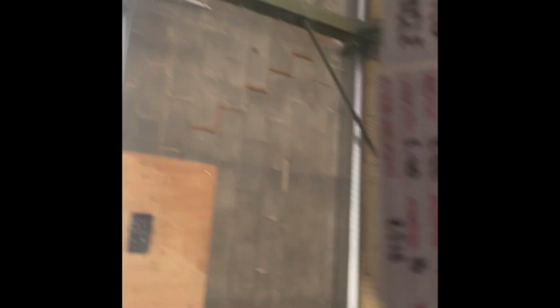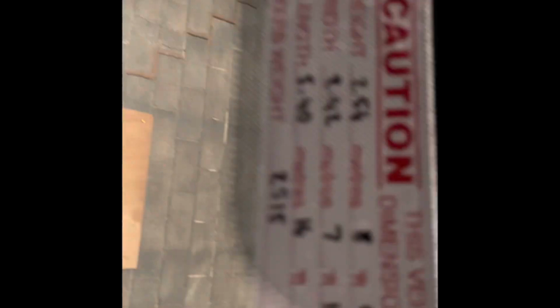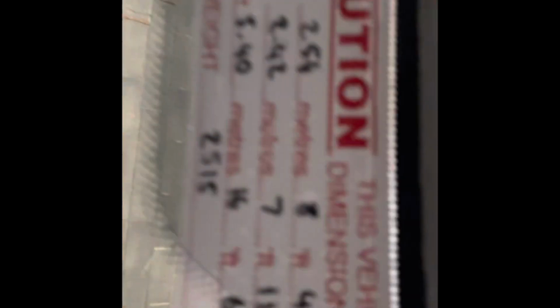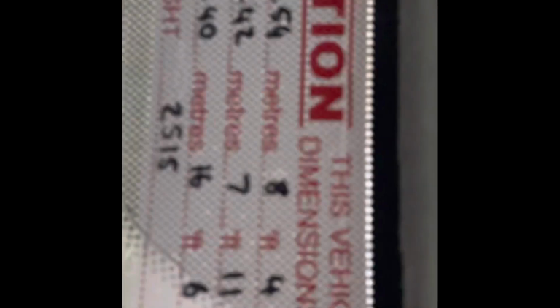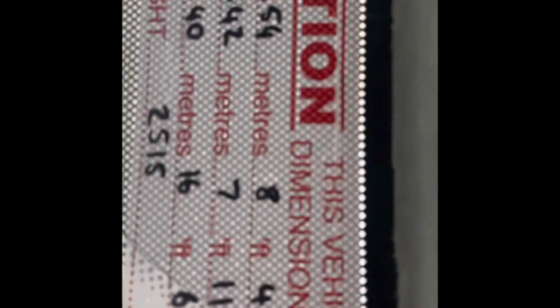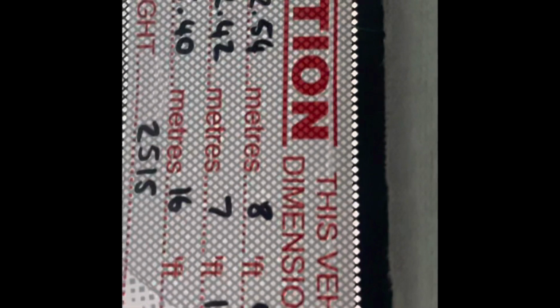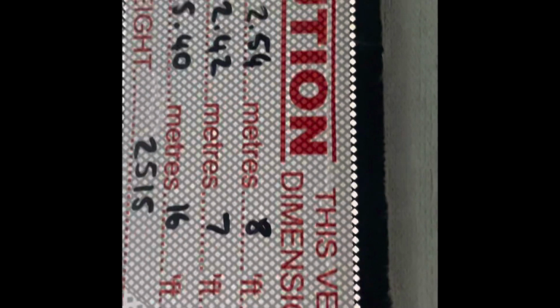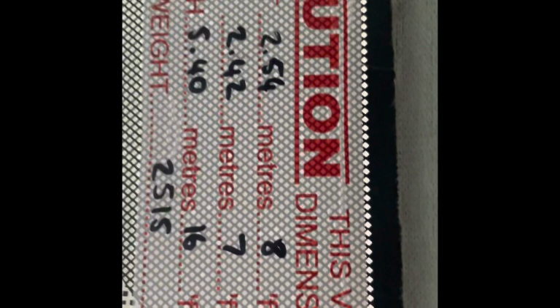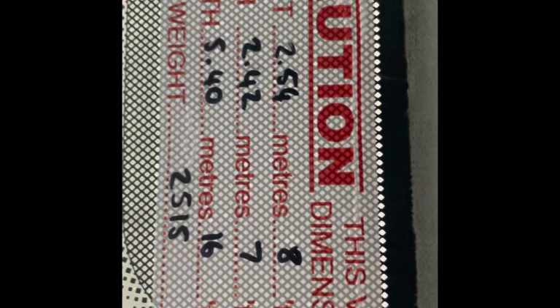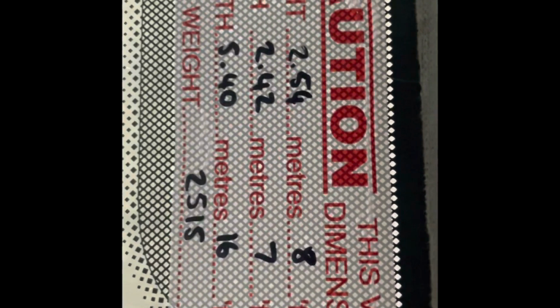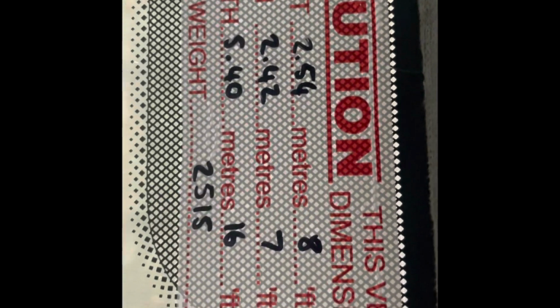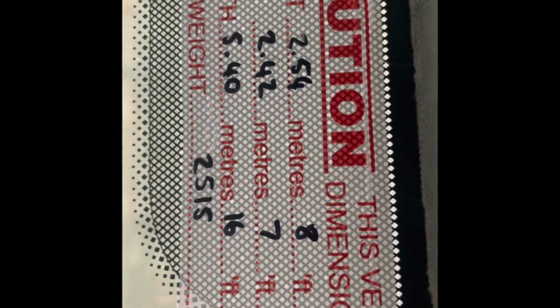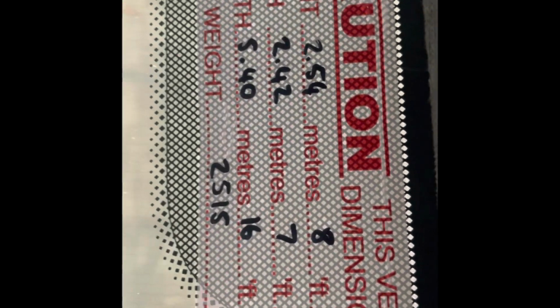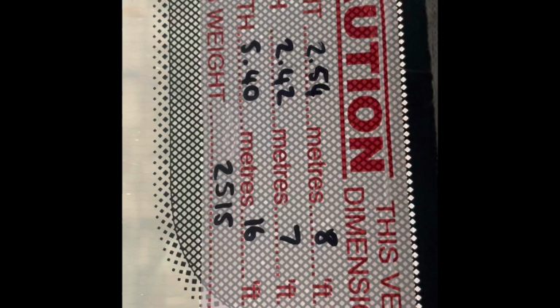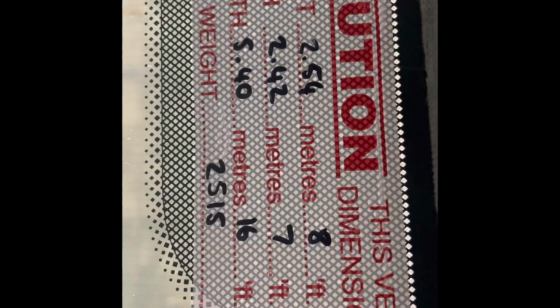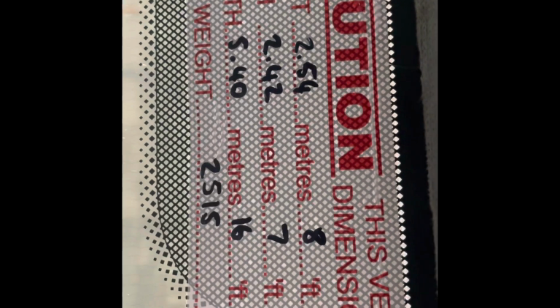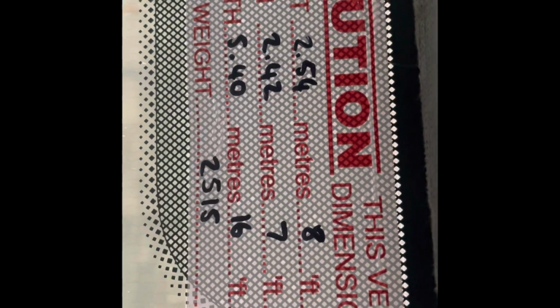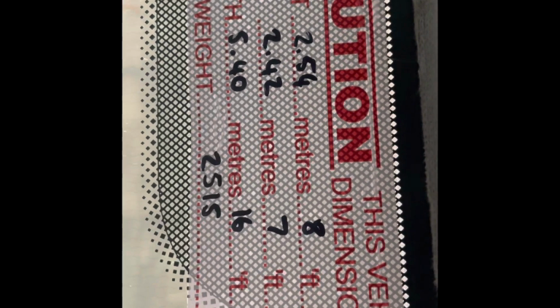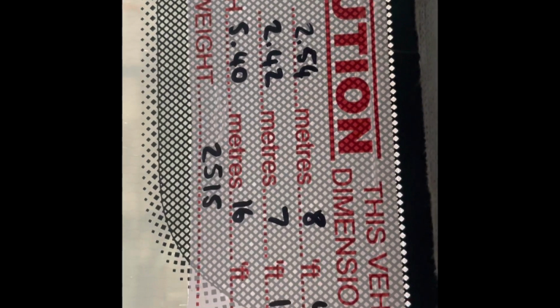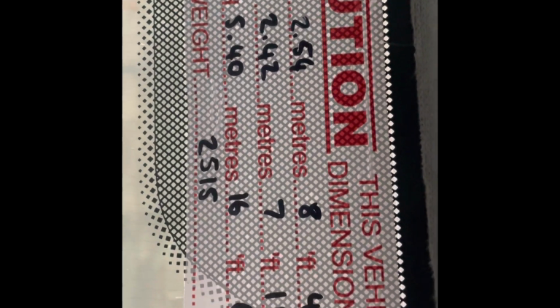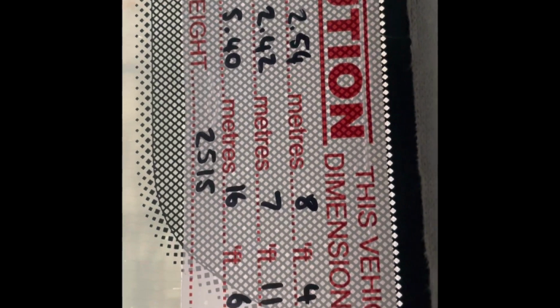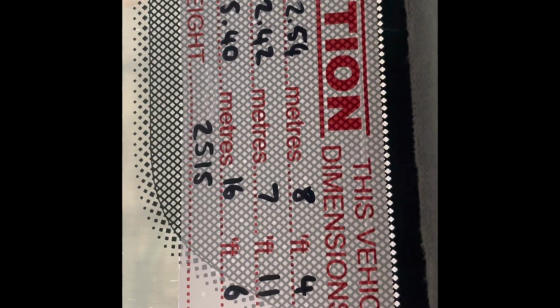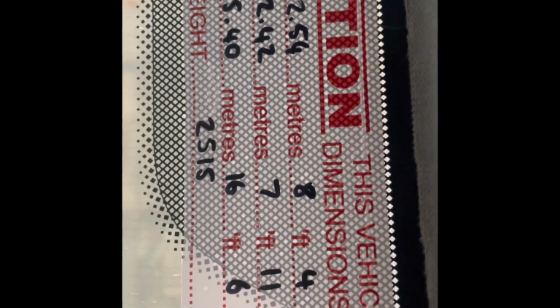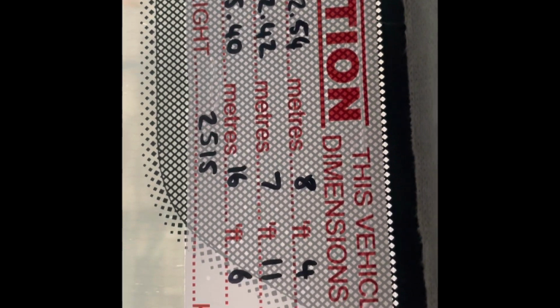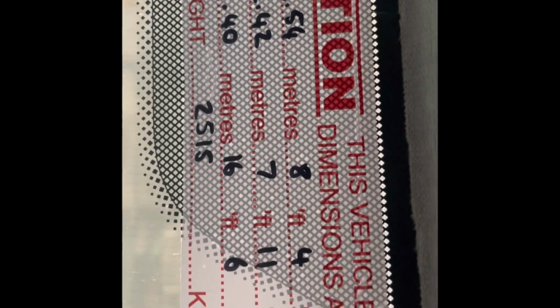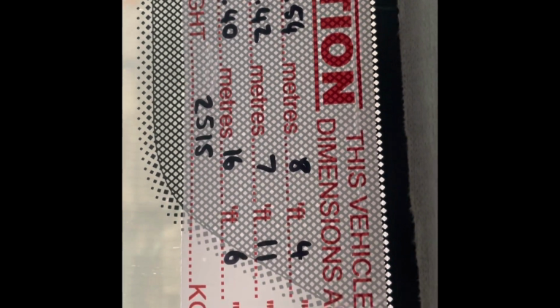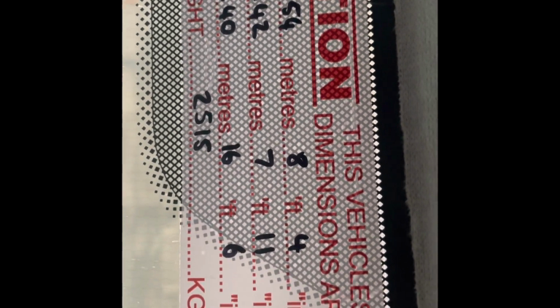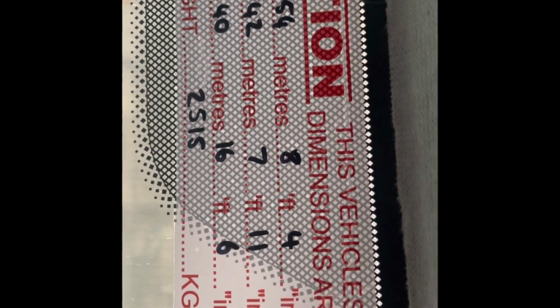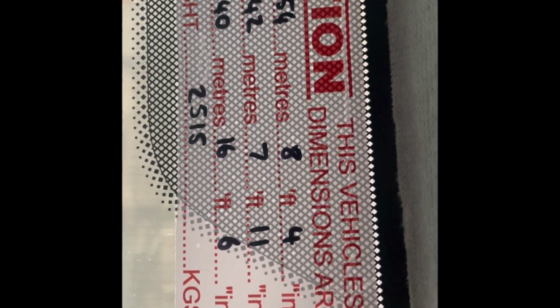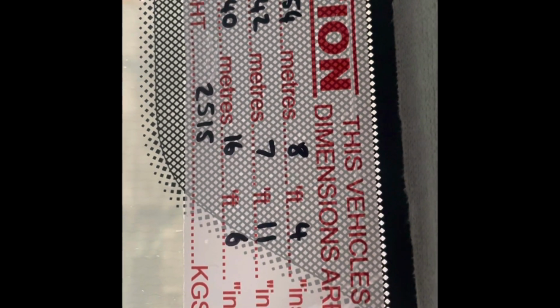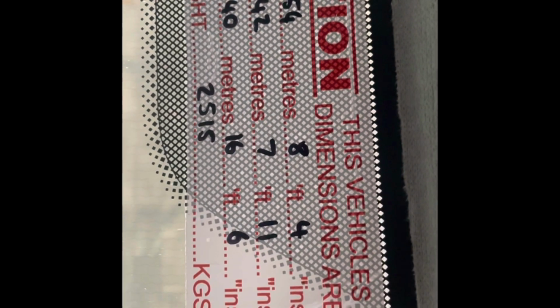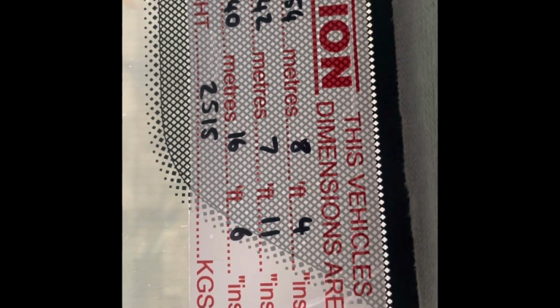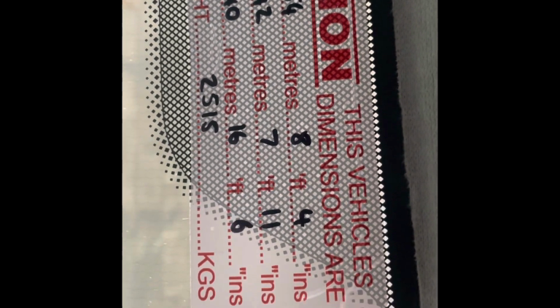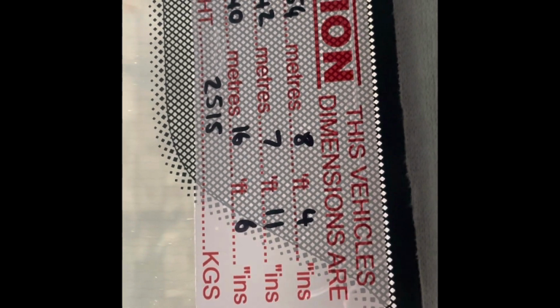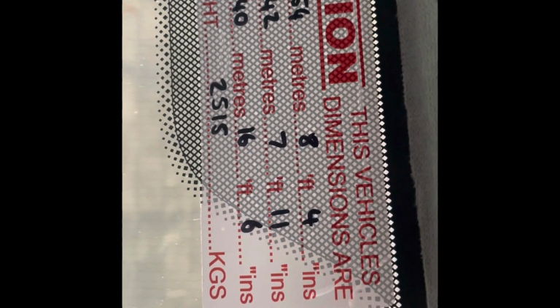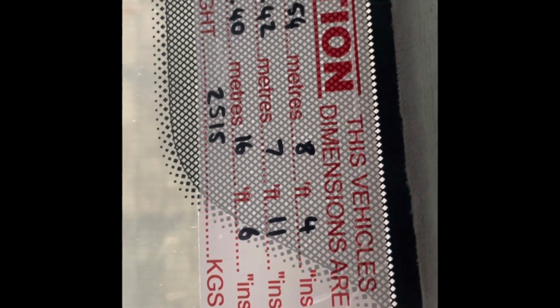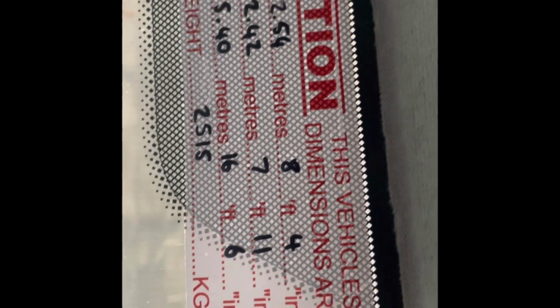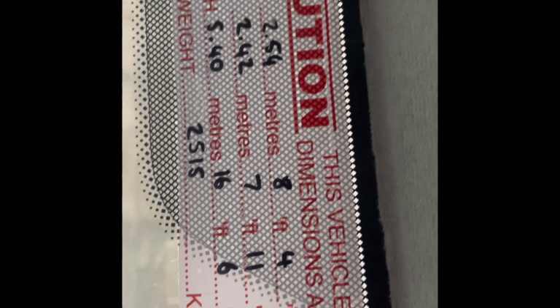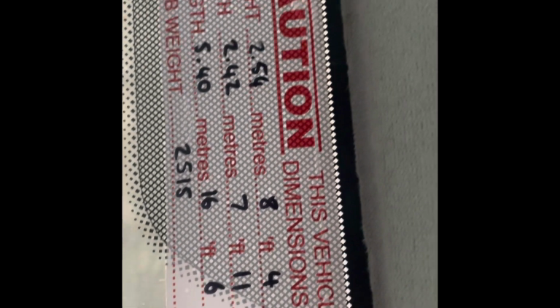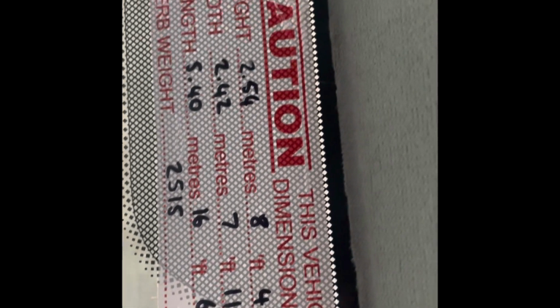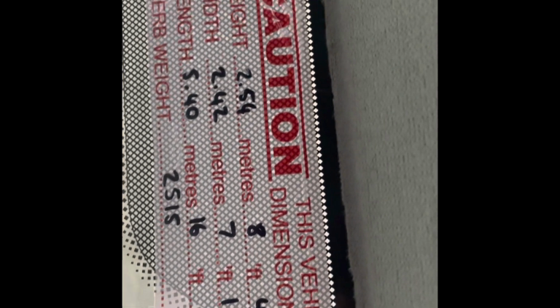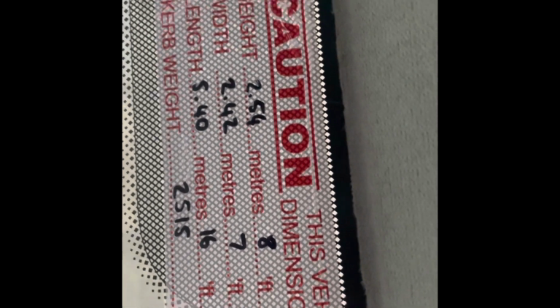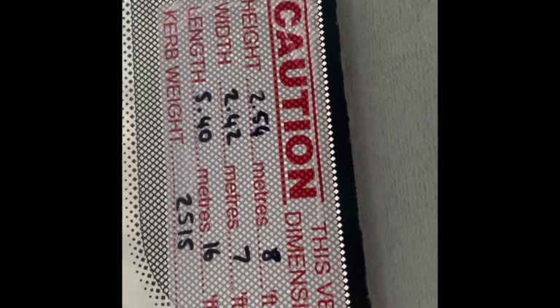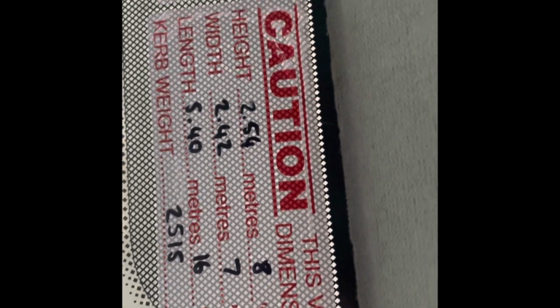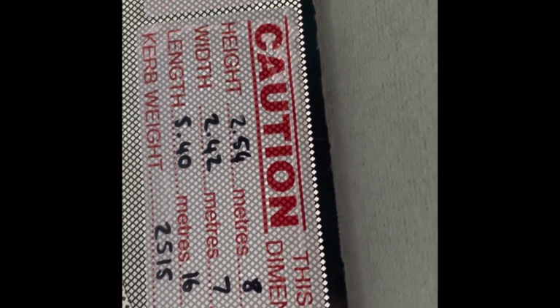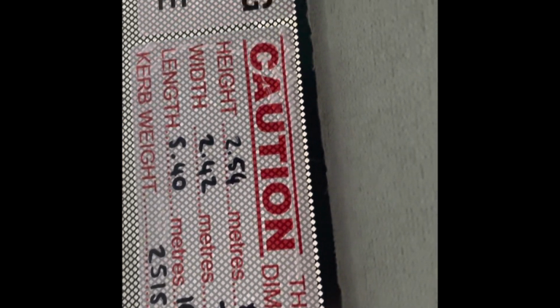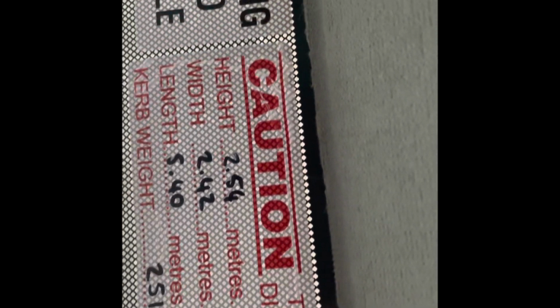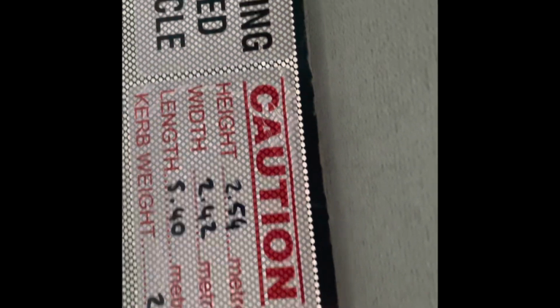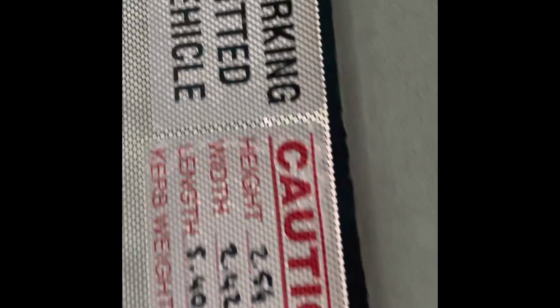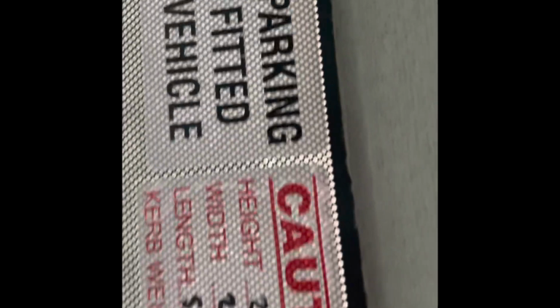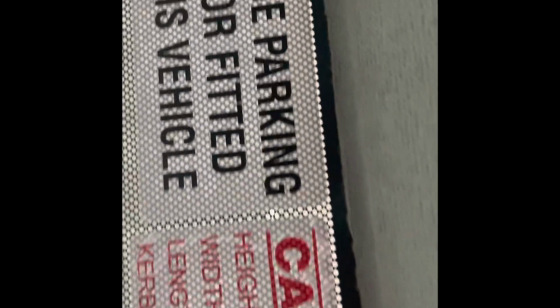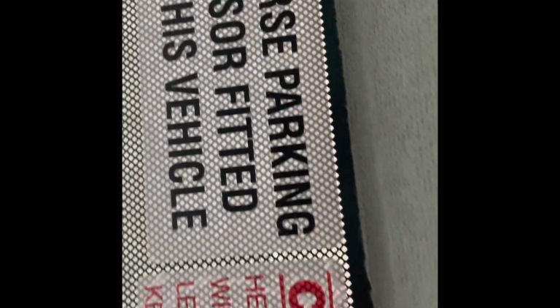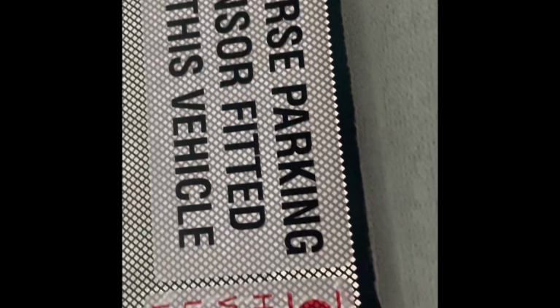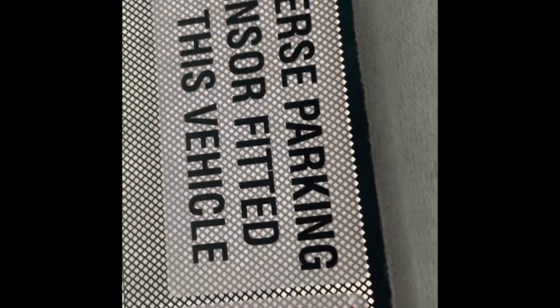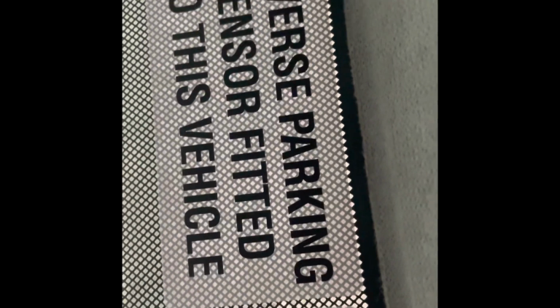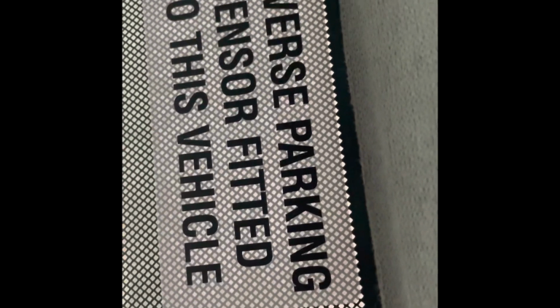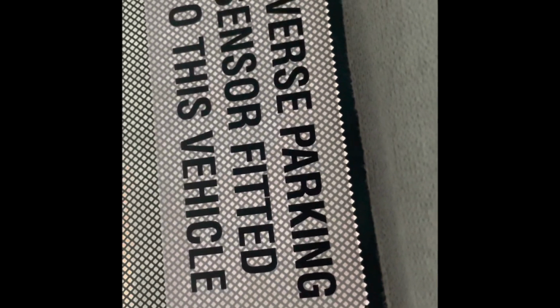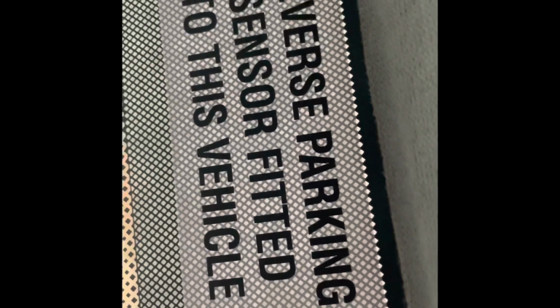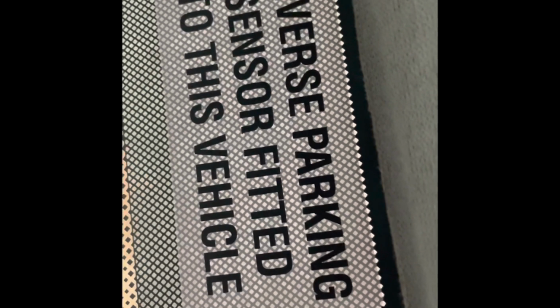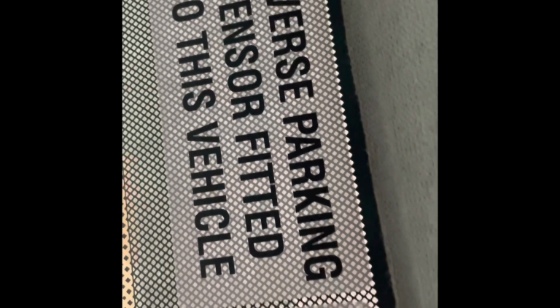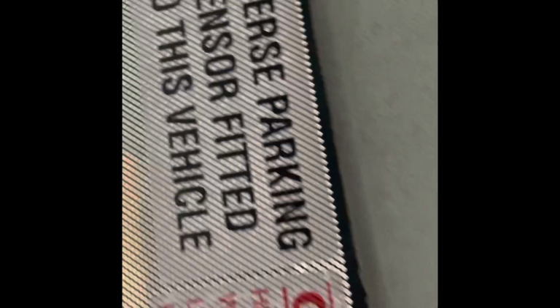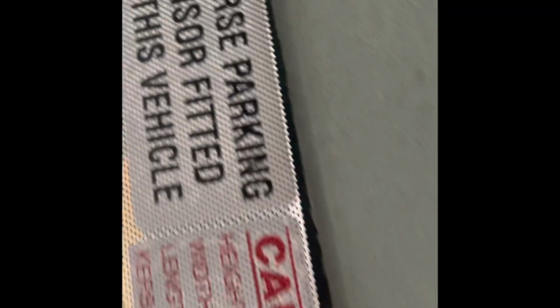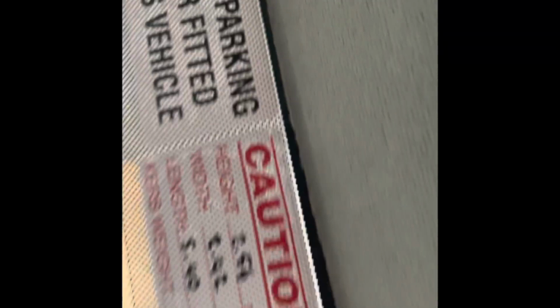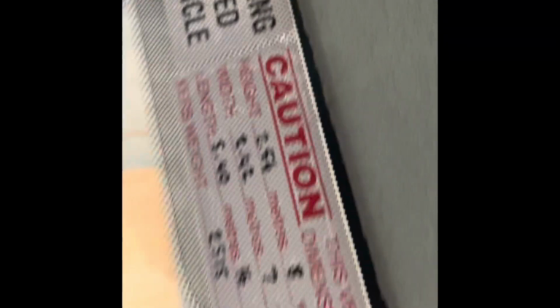Here we go — height, width, length: 5.4. Reverse parking sensors are fitted.